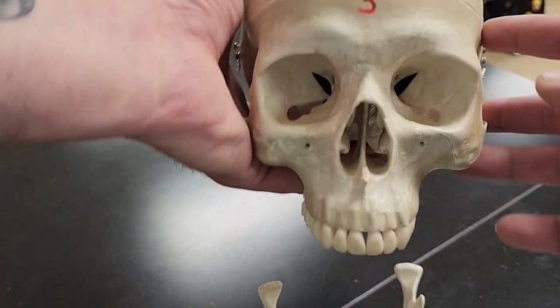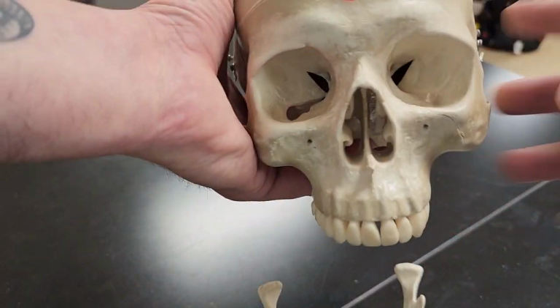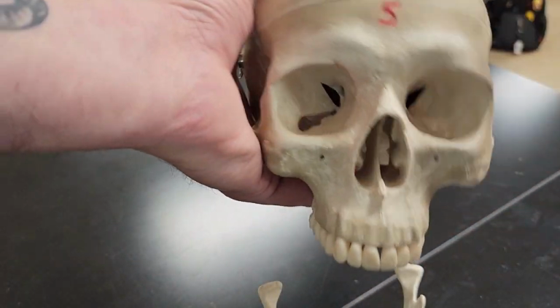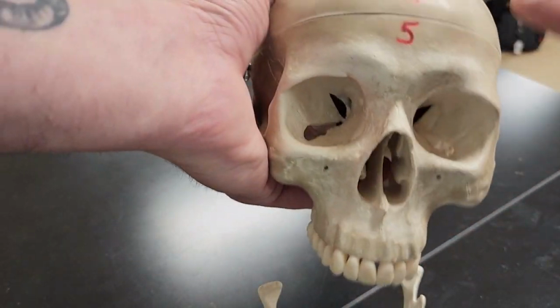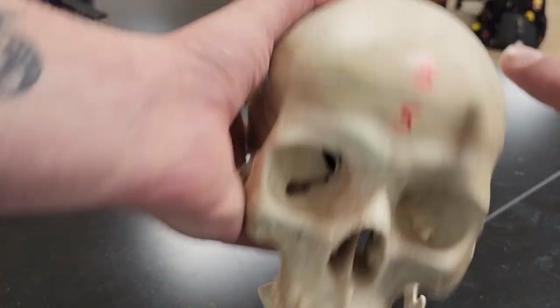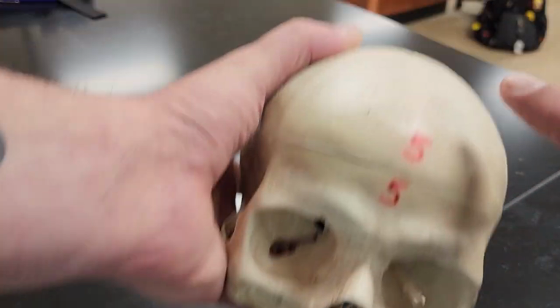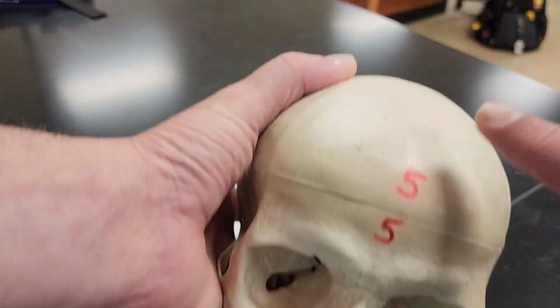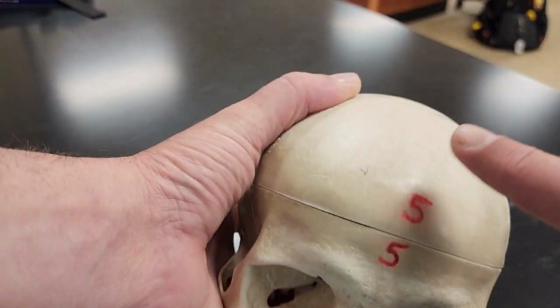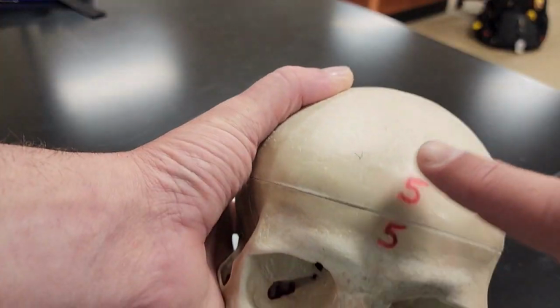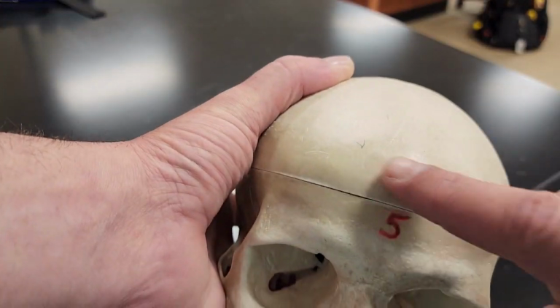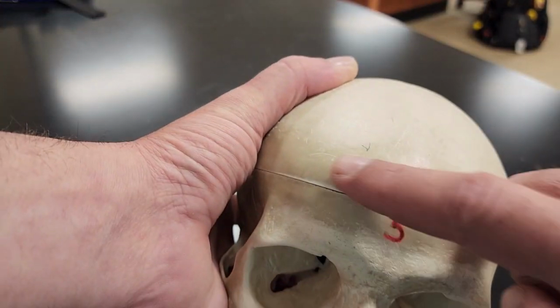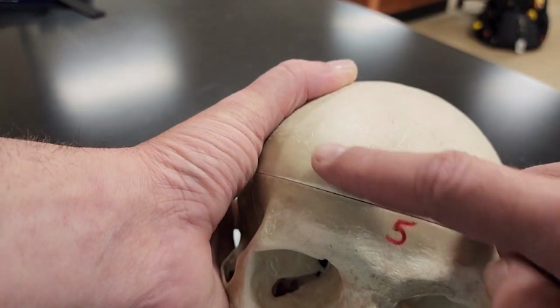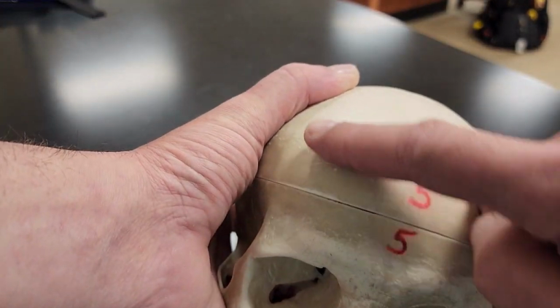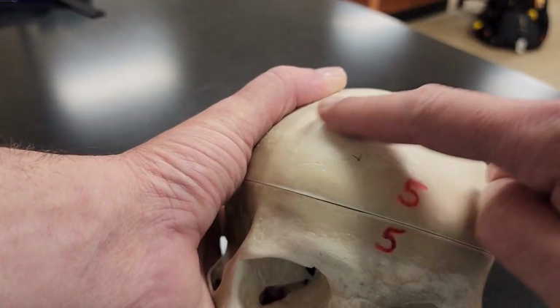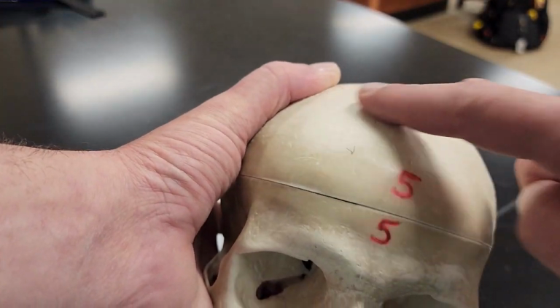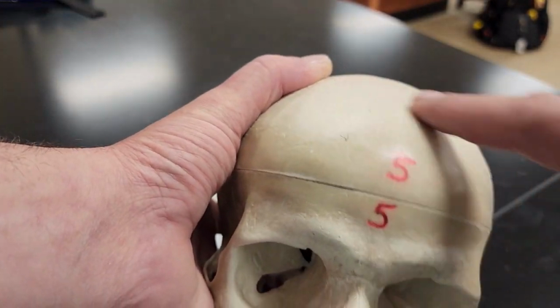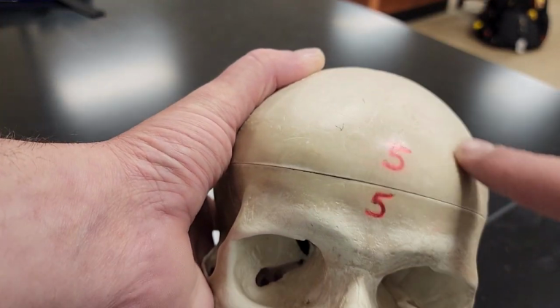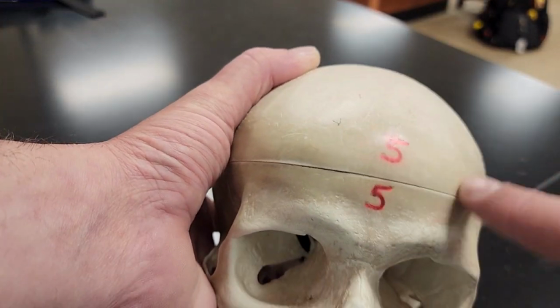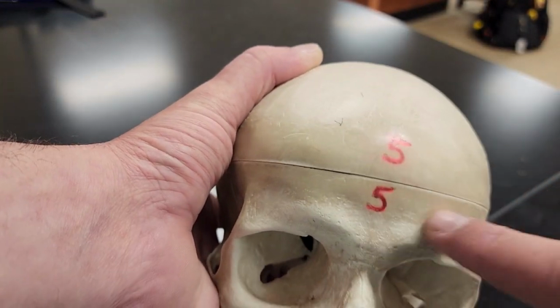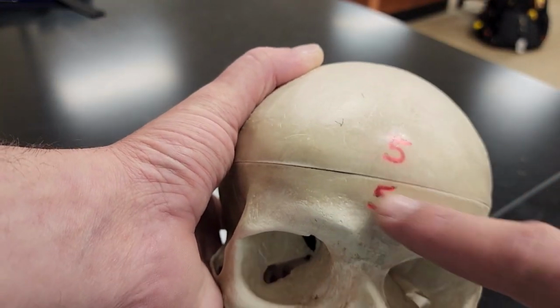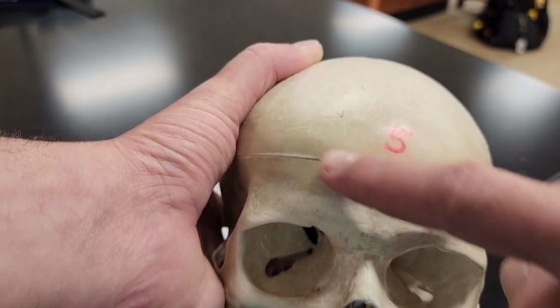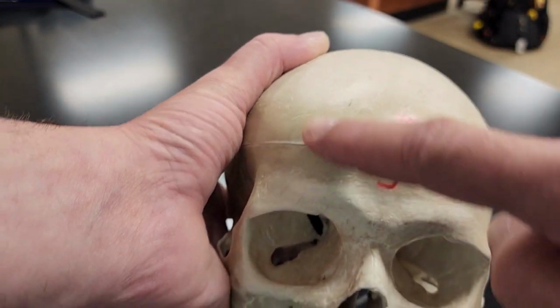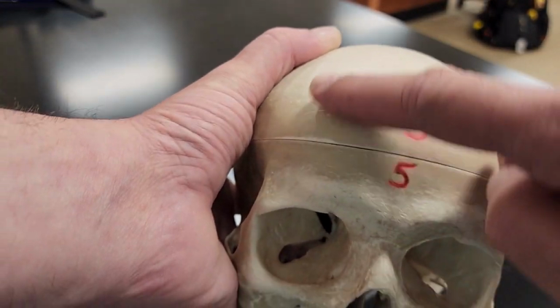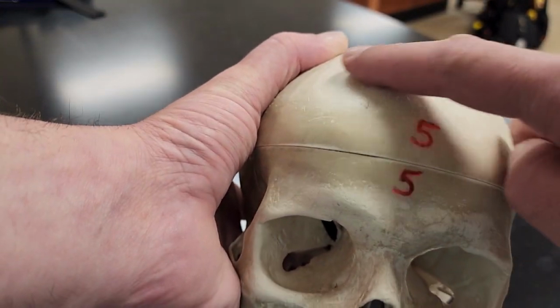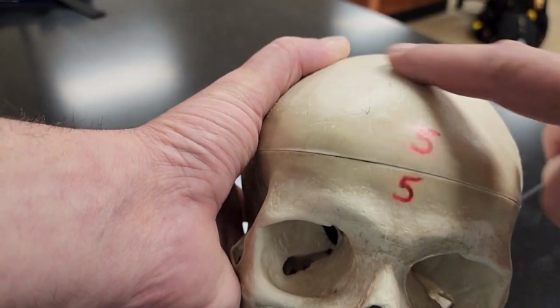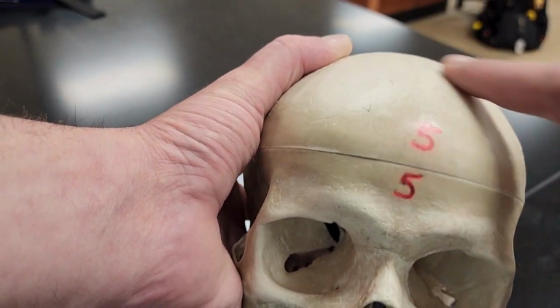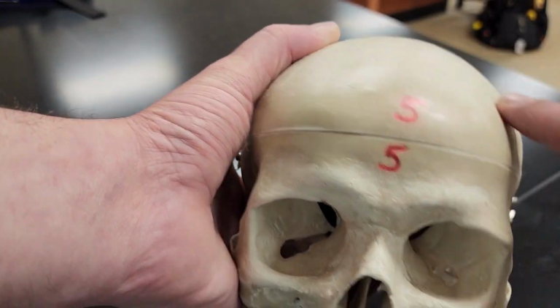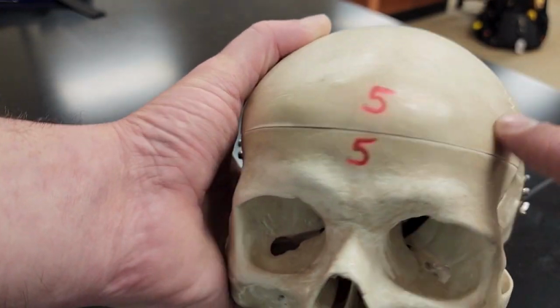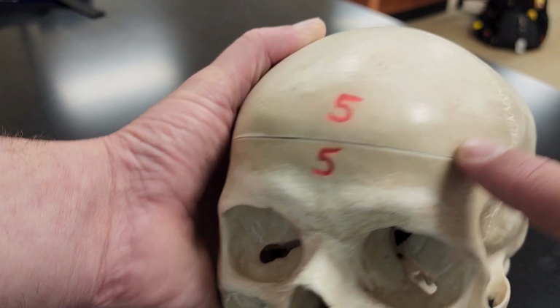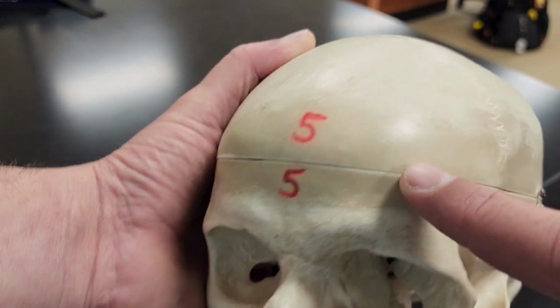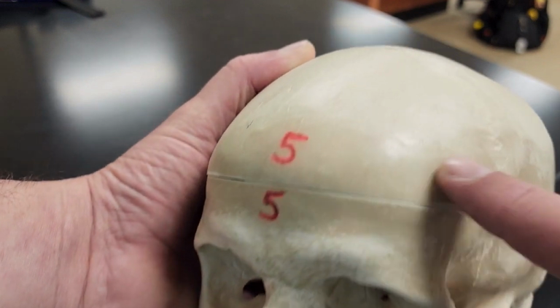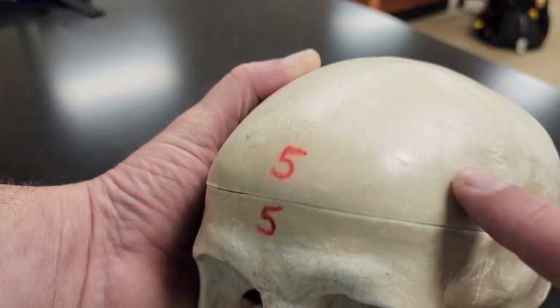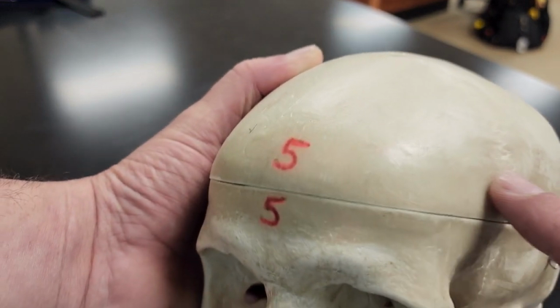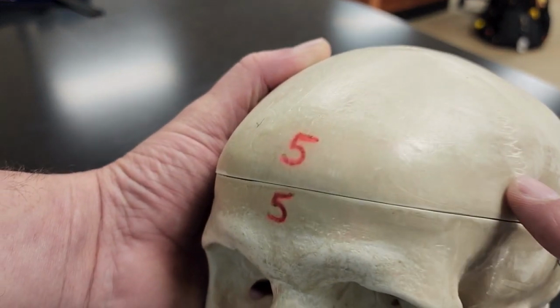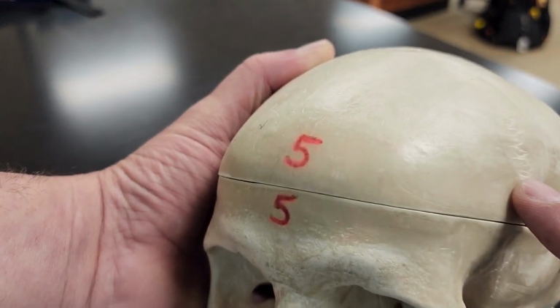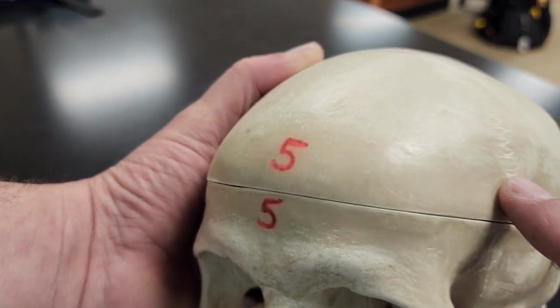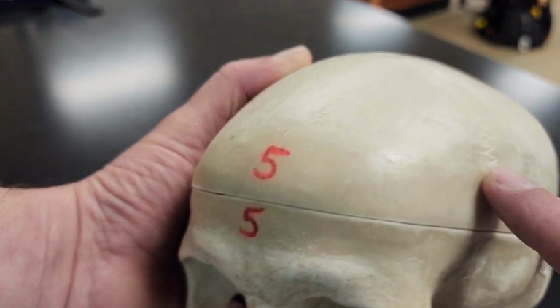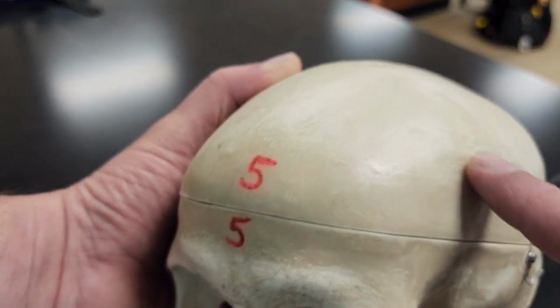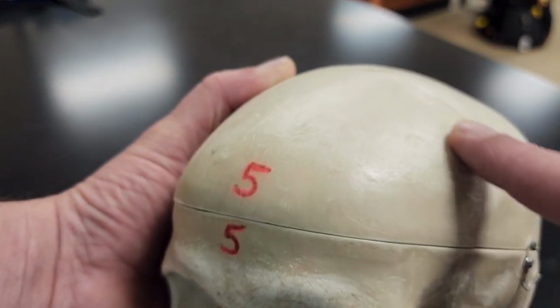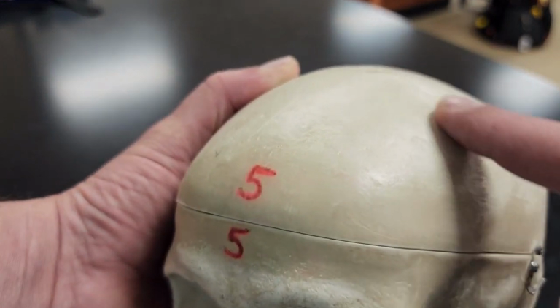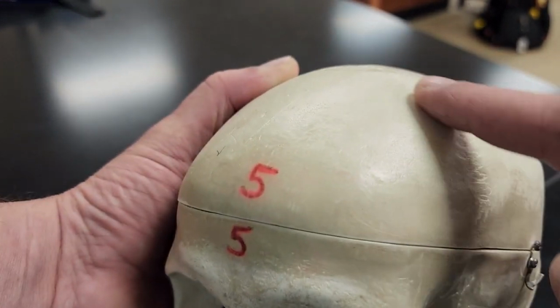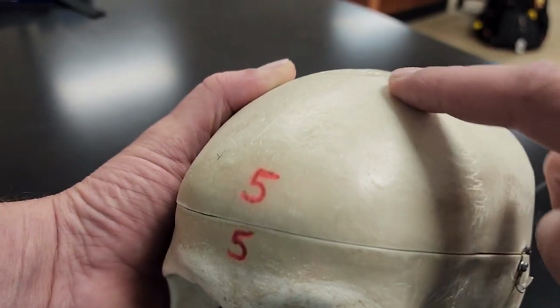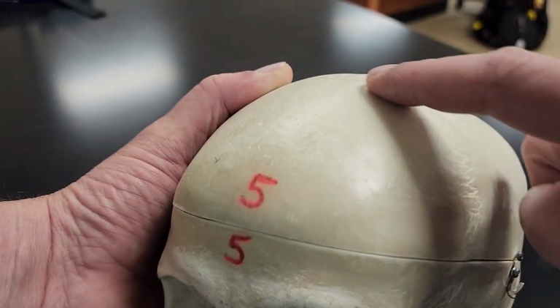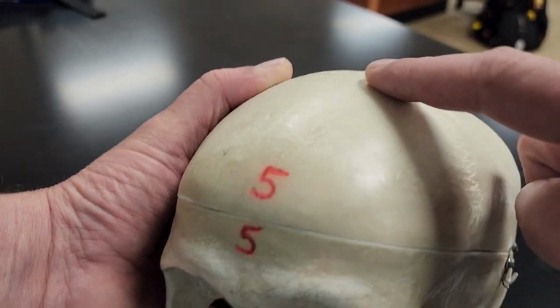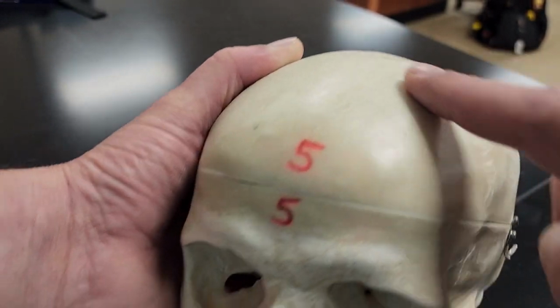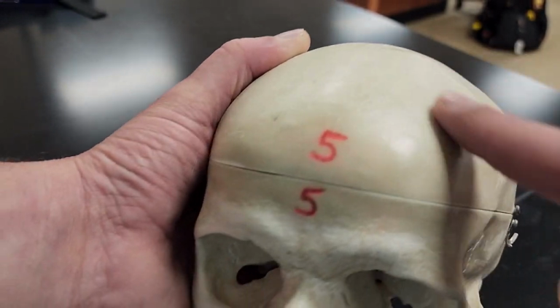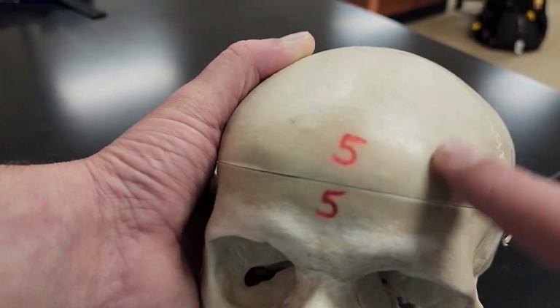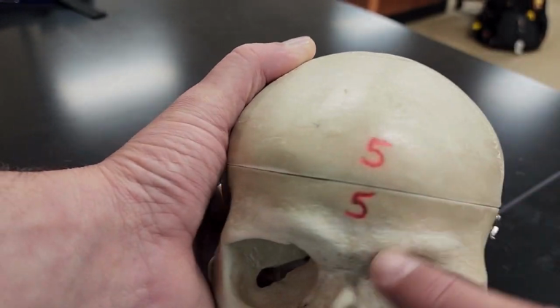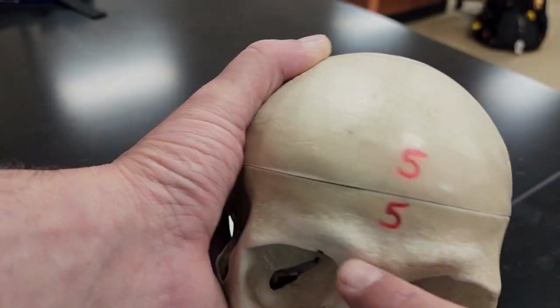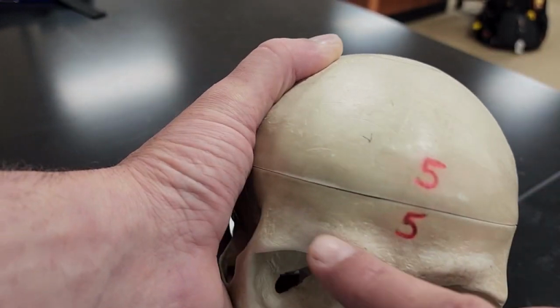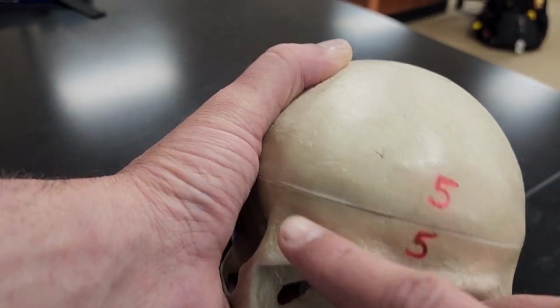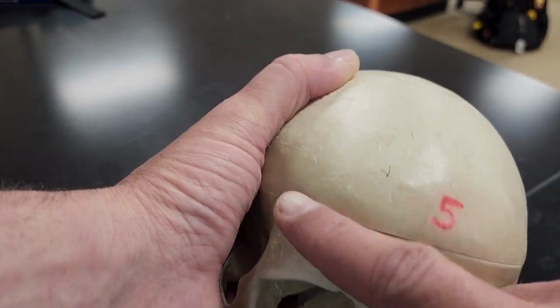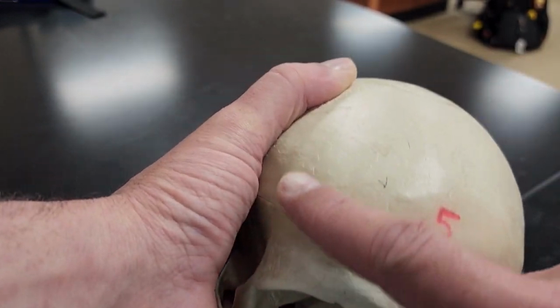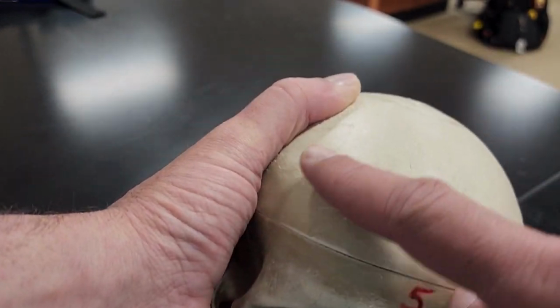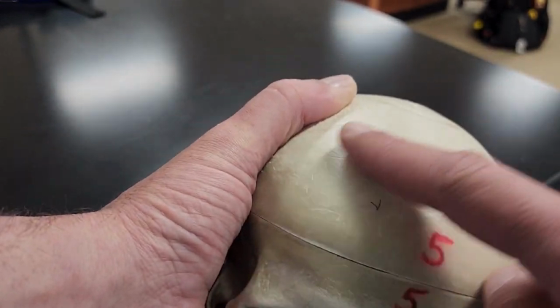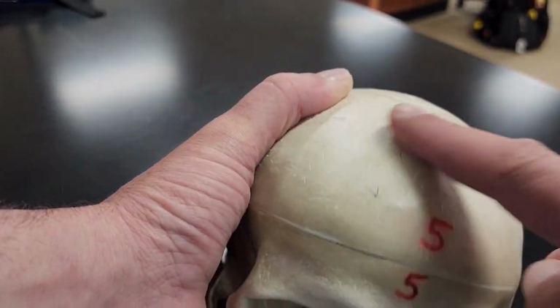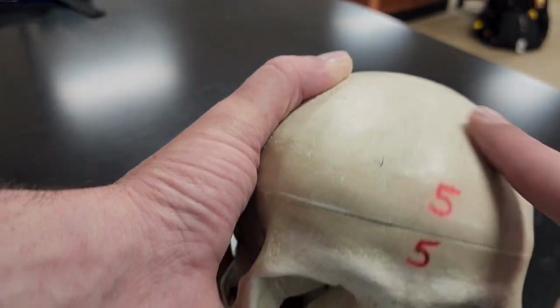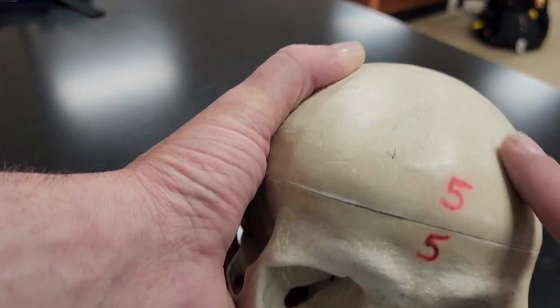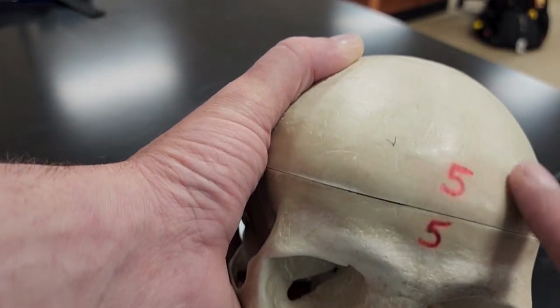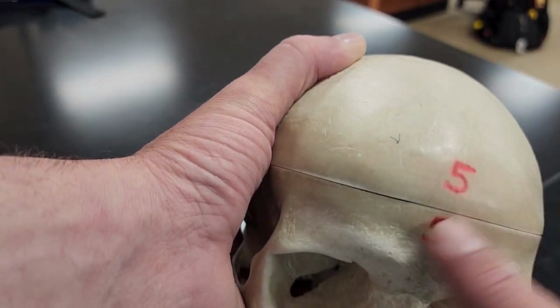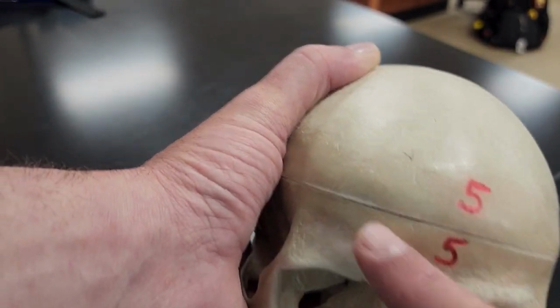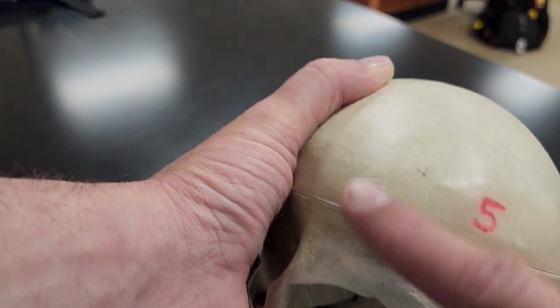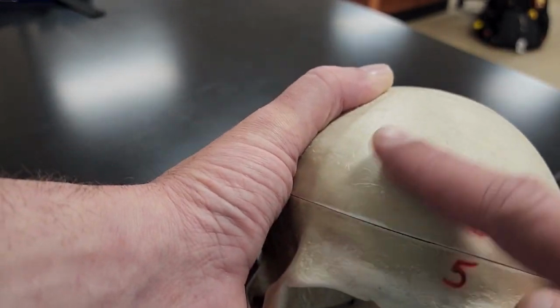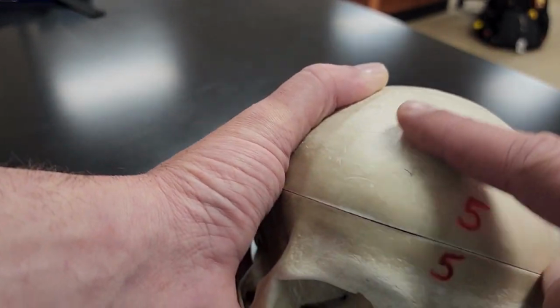The frontal bone is essentially your forehead here. You can kind of see where the suture cuts up on the side. All of this is my frontal bone.